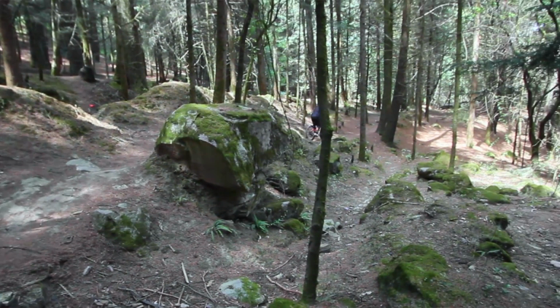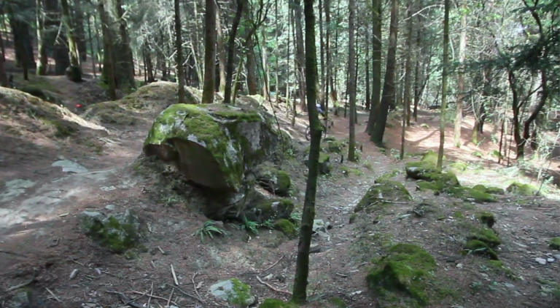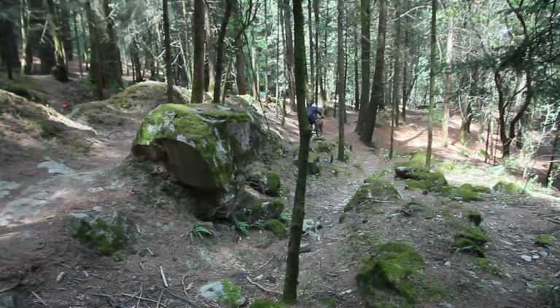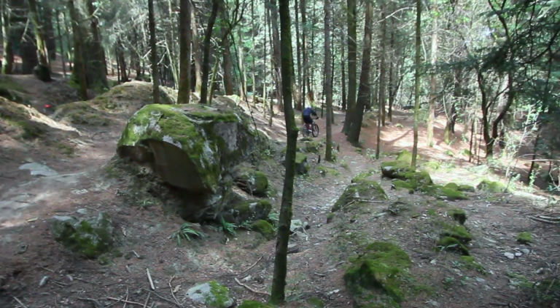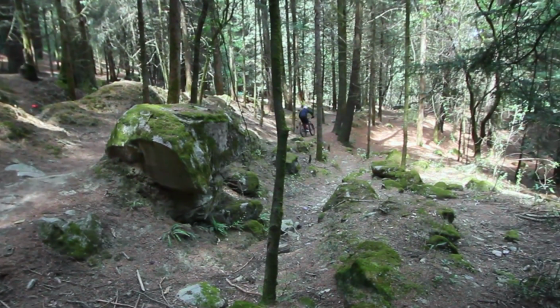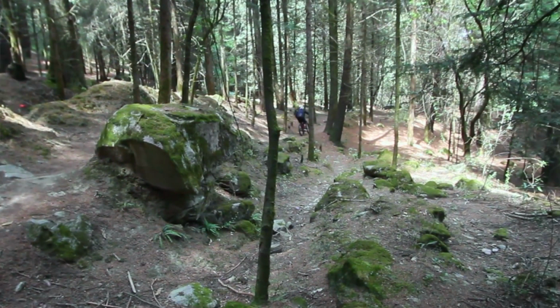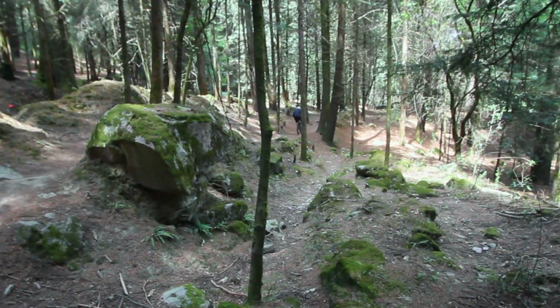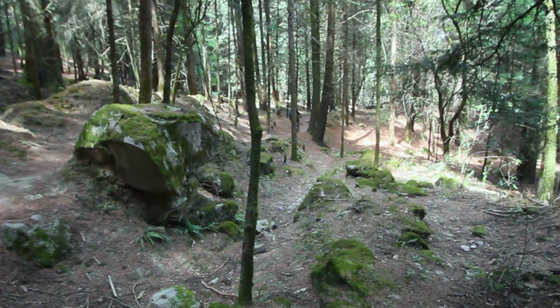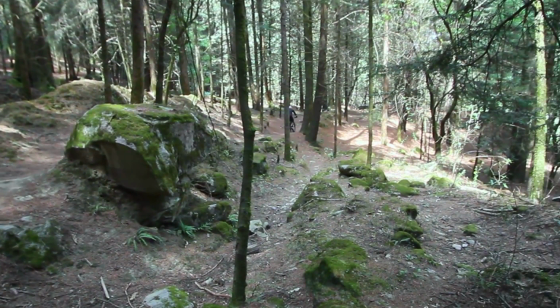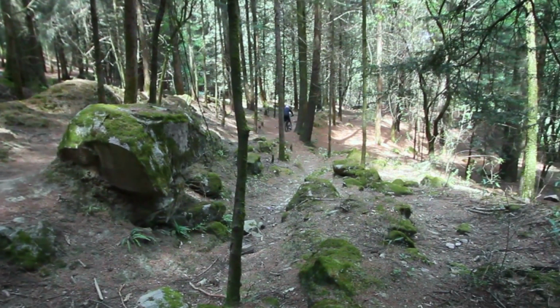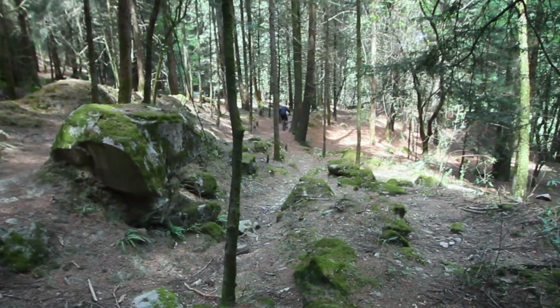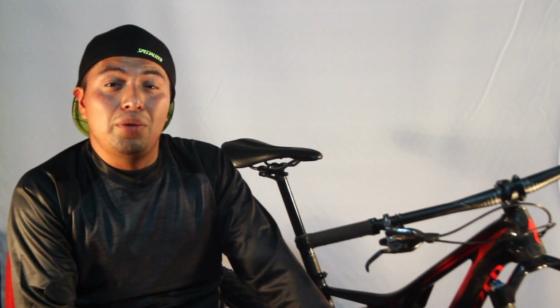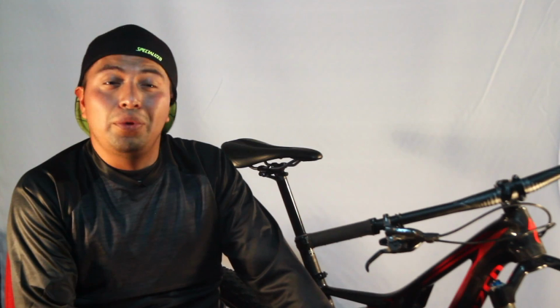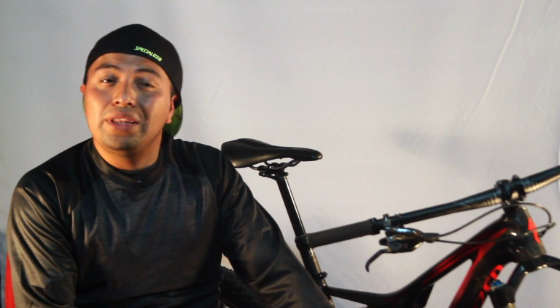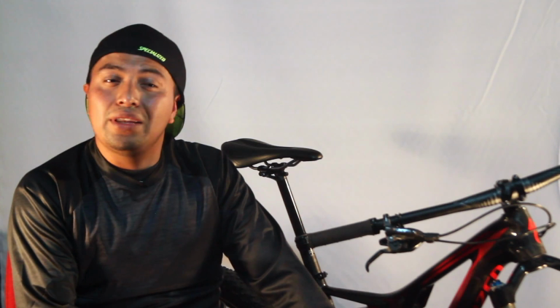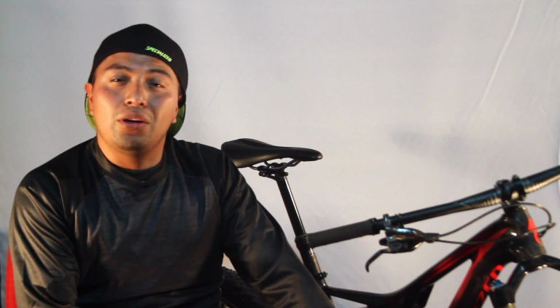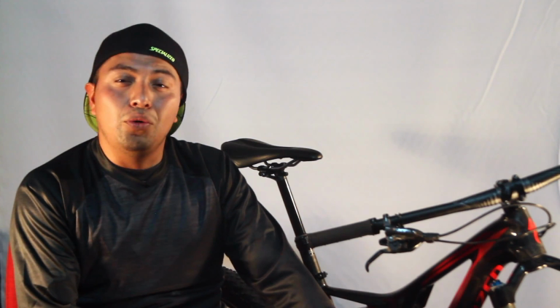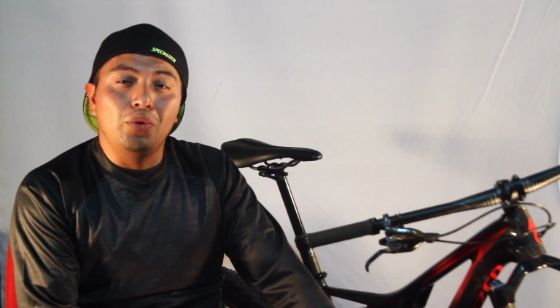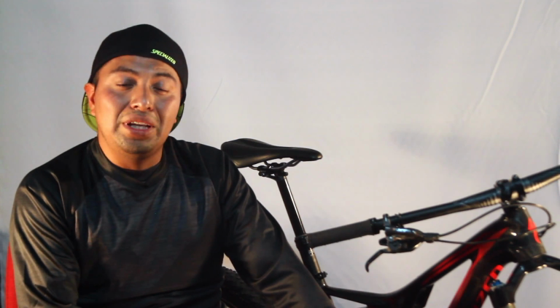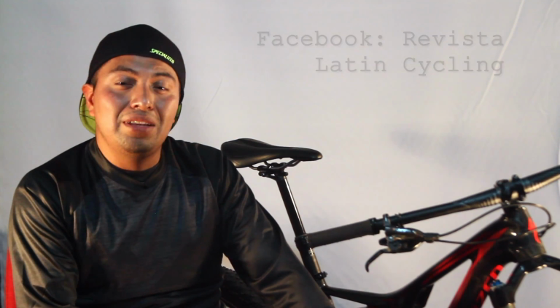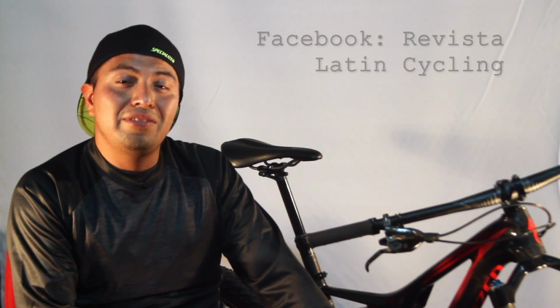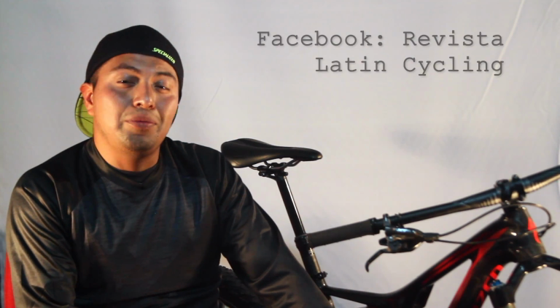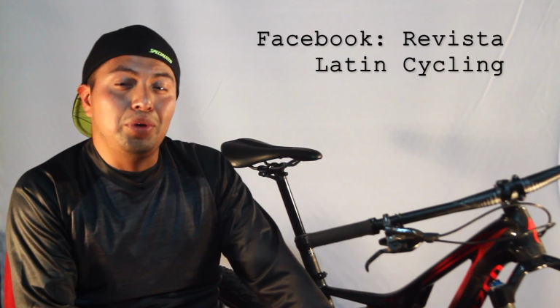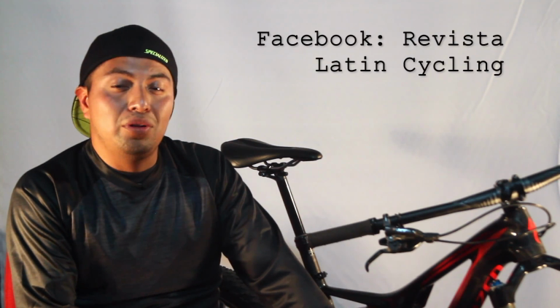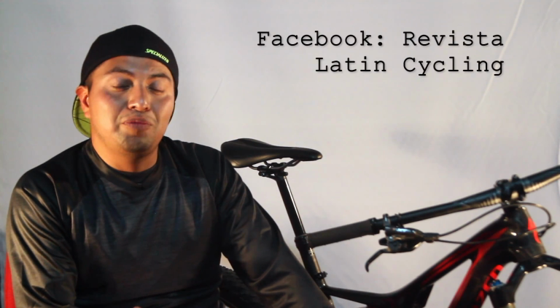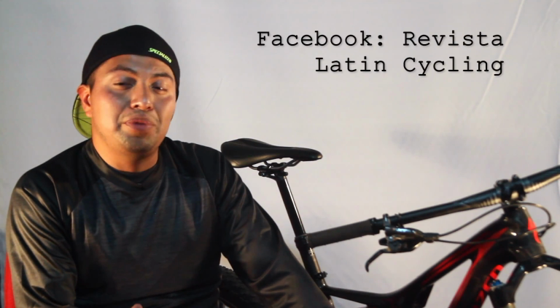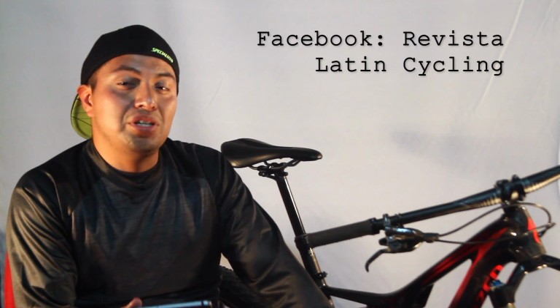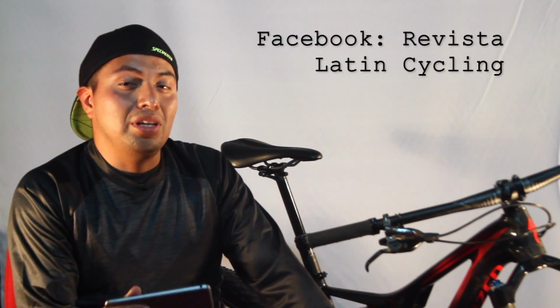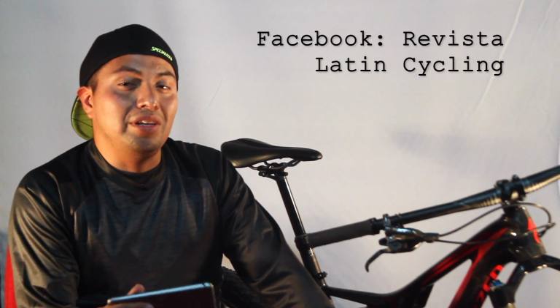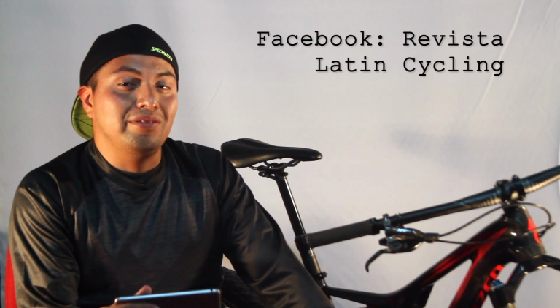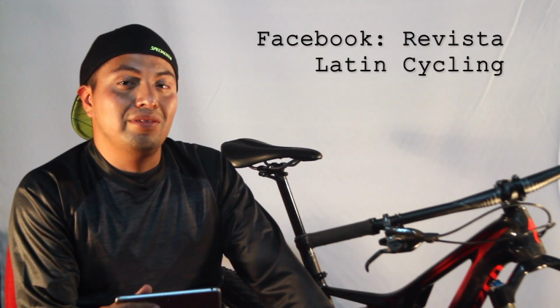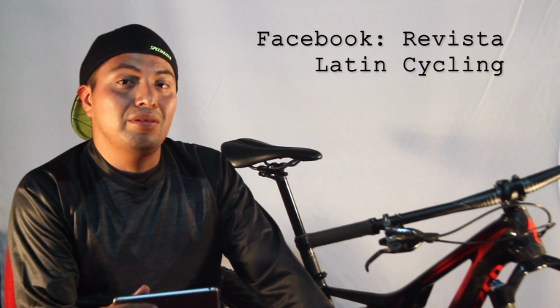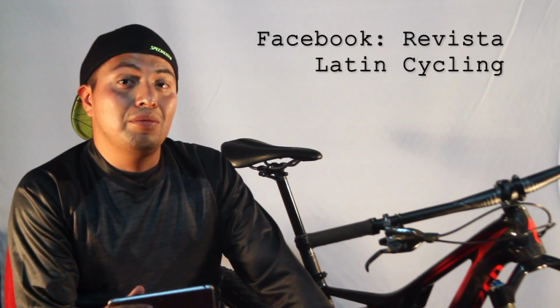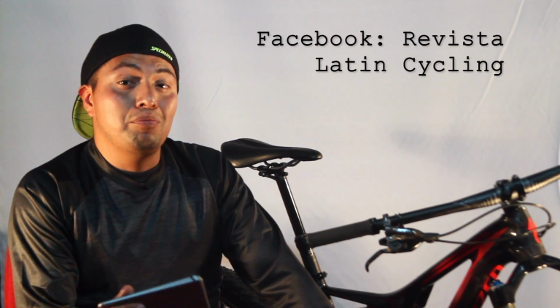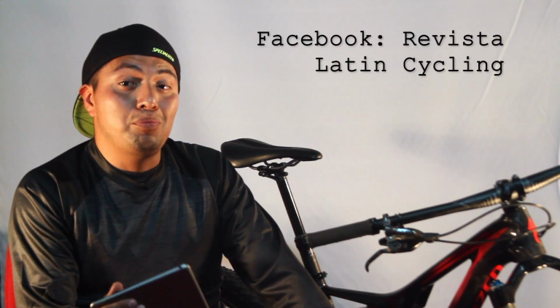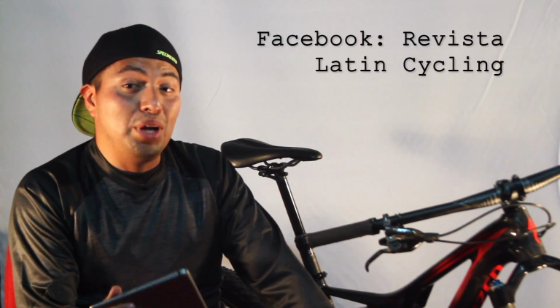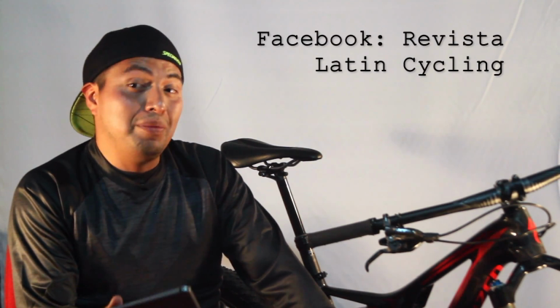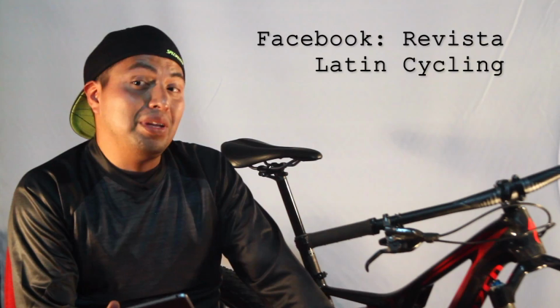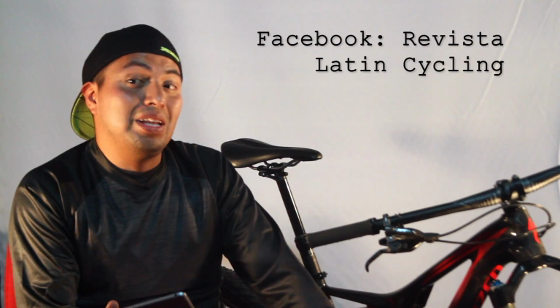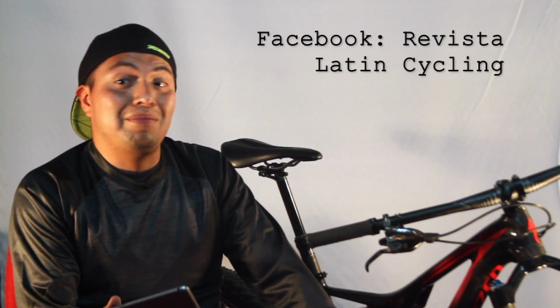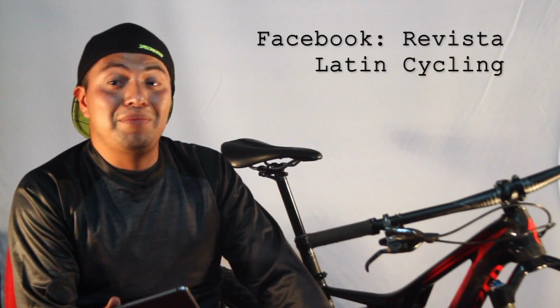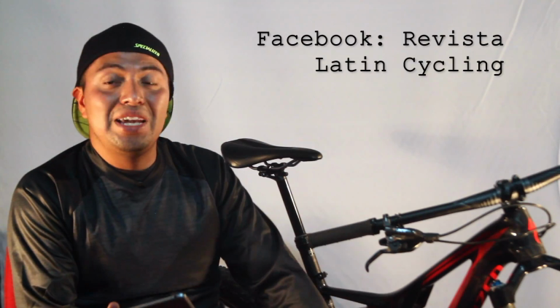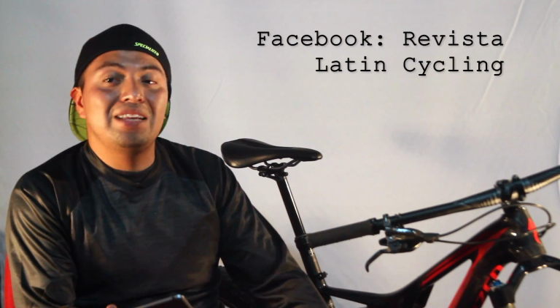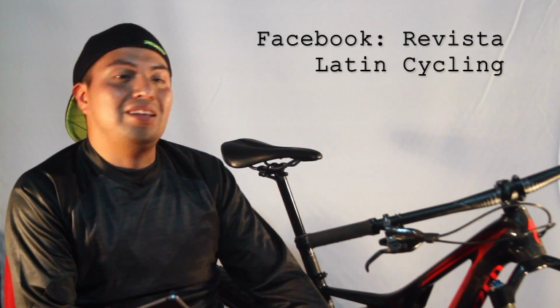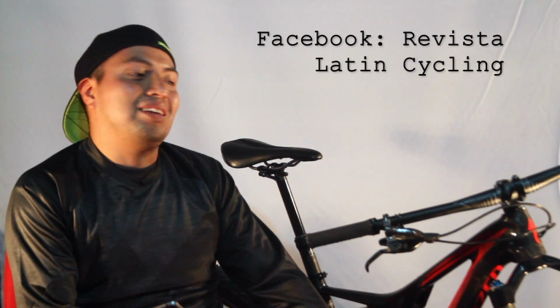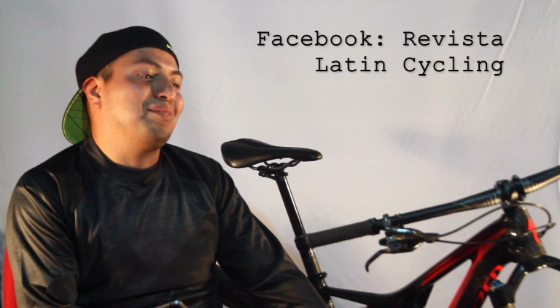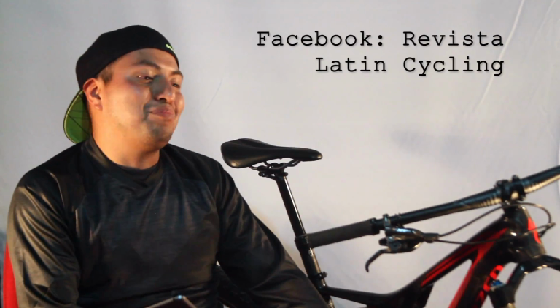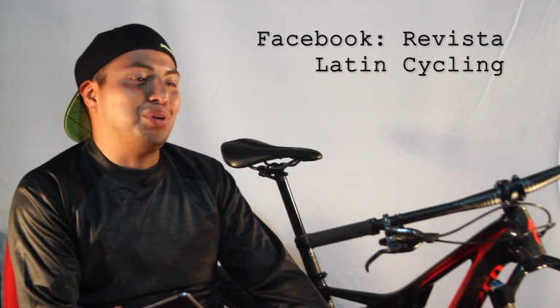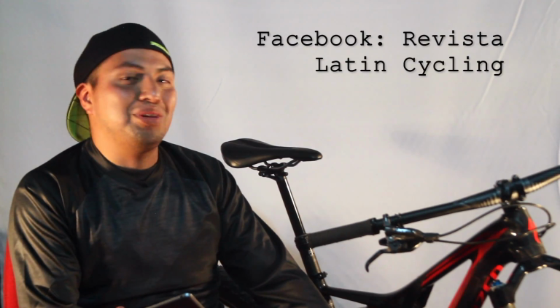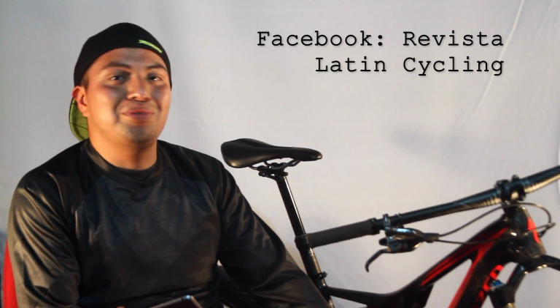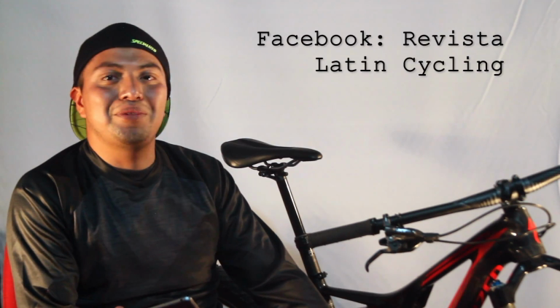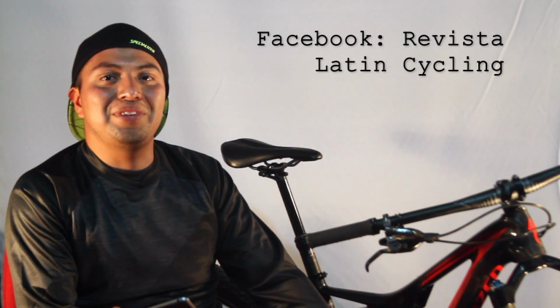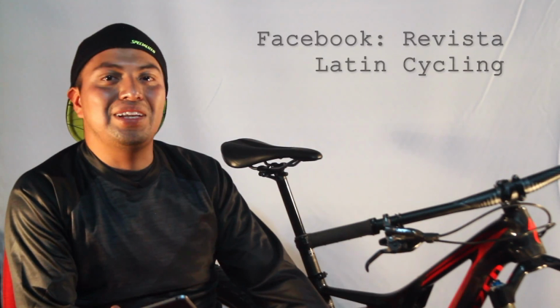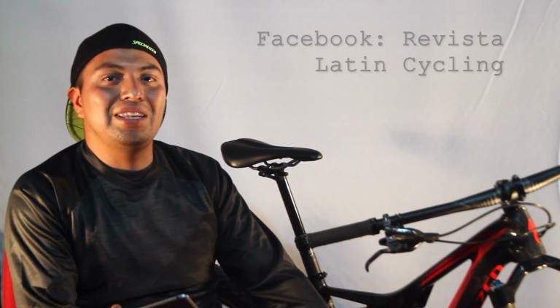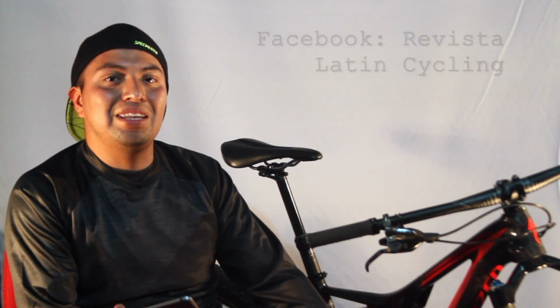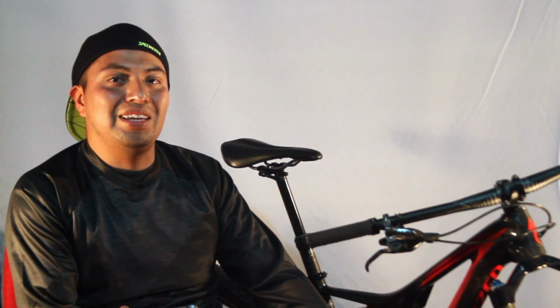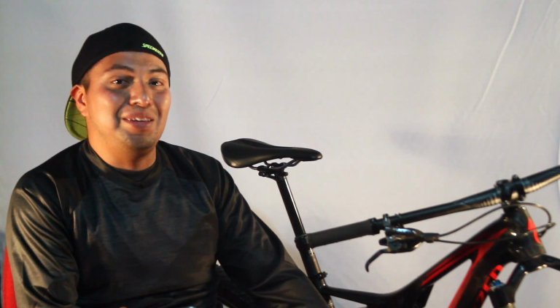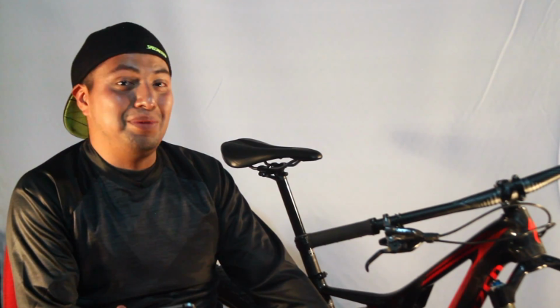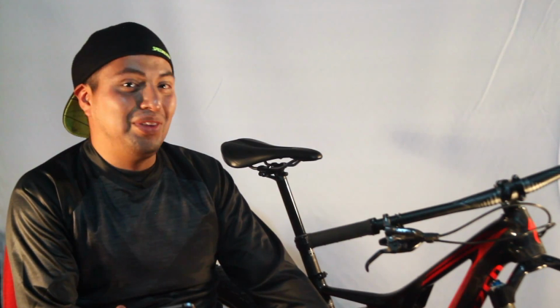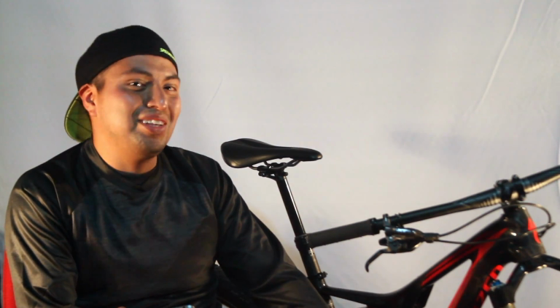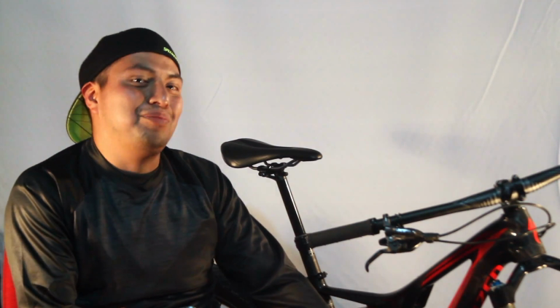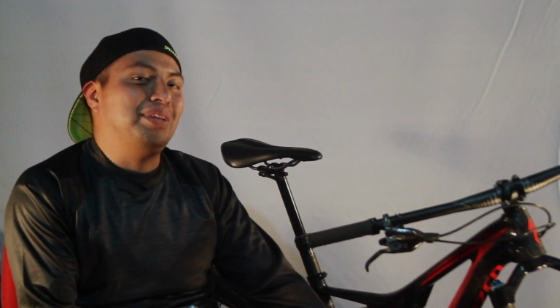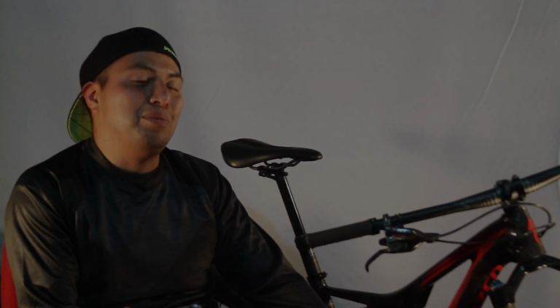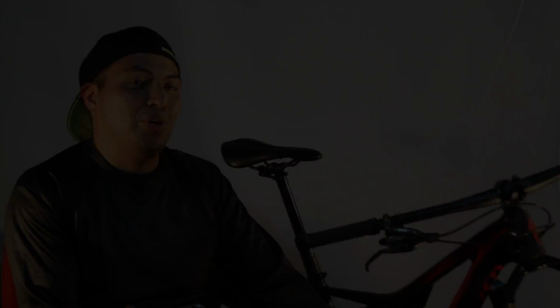I invite you to take a look at the Specialized, try it, see it — because it's a bicycle that you will really love.